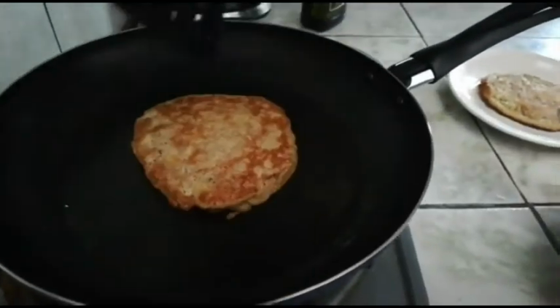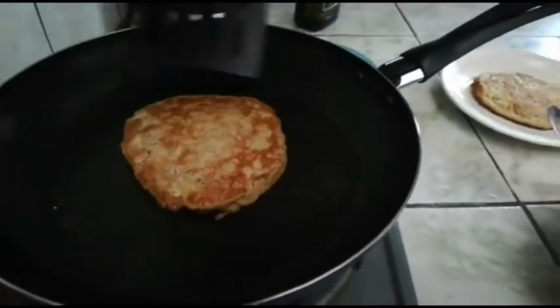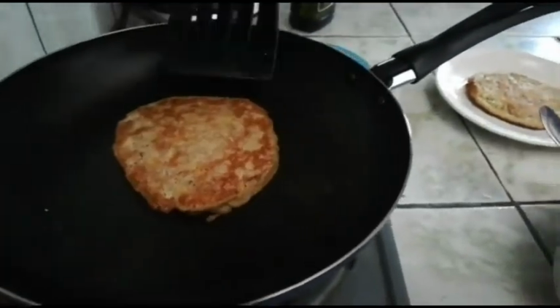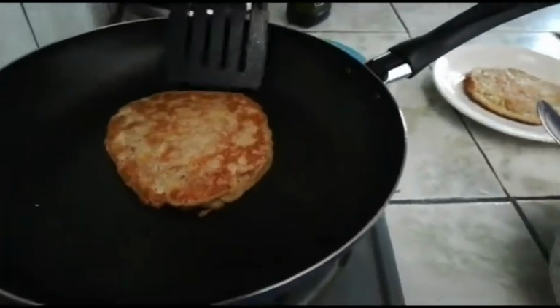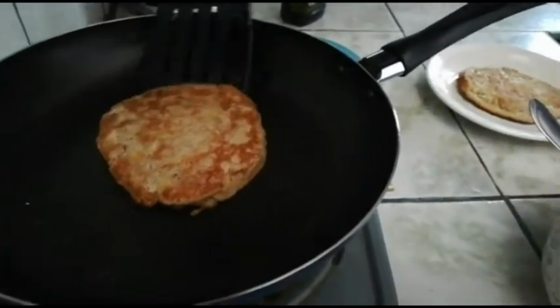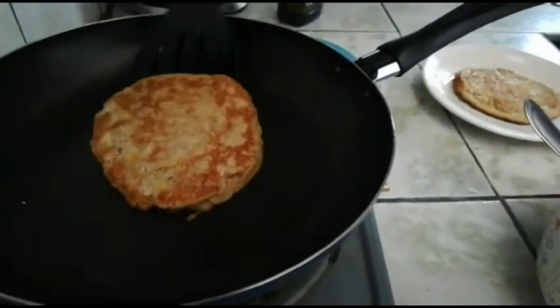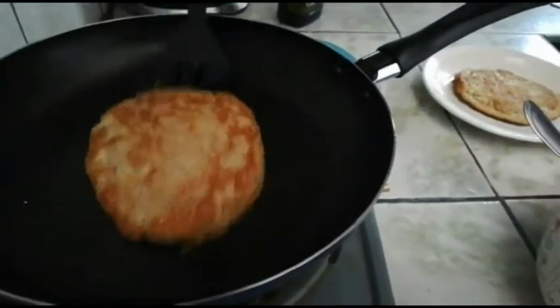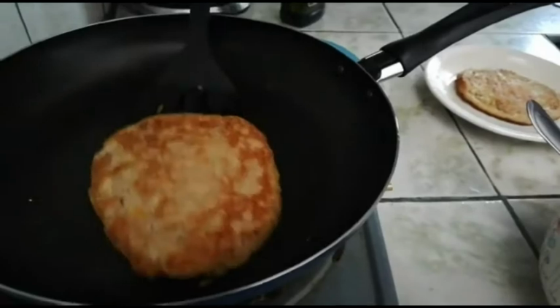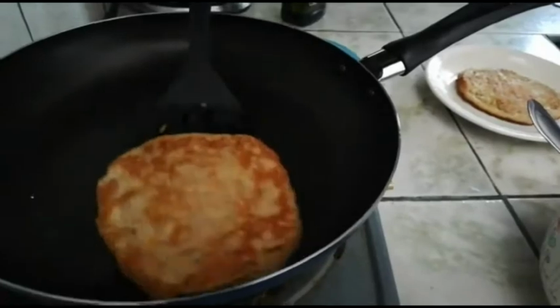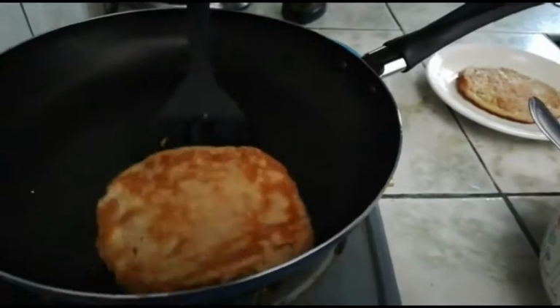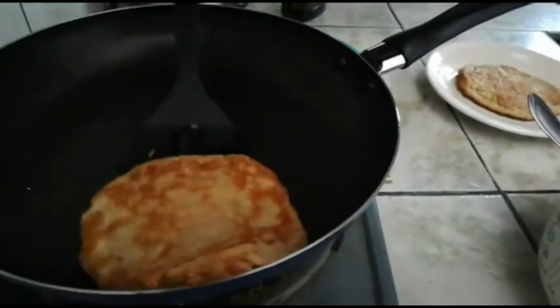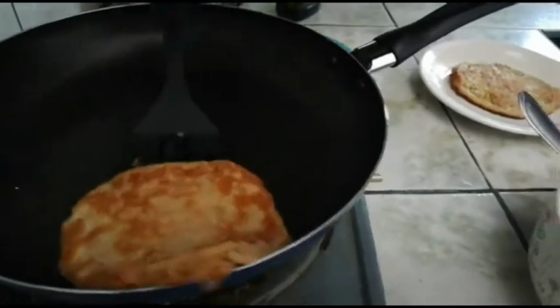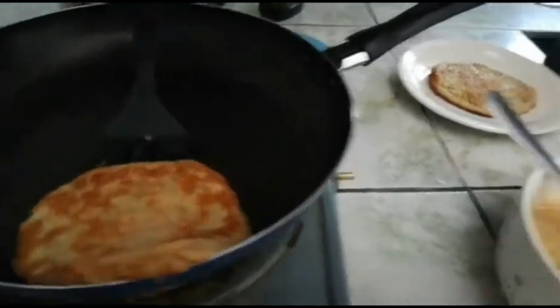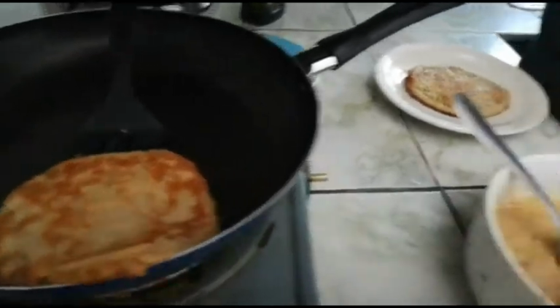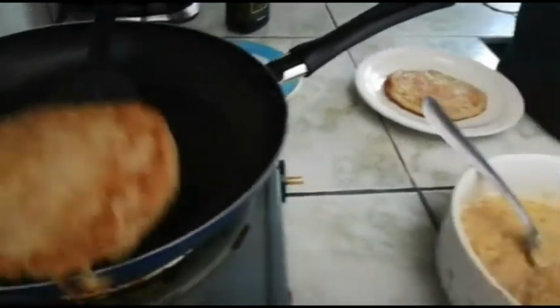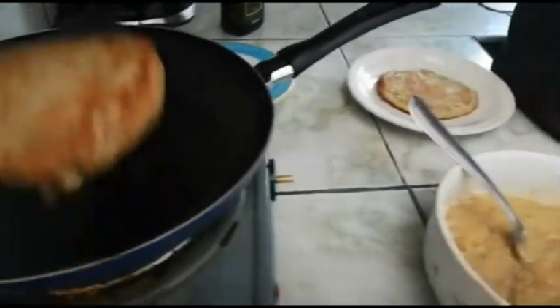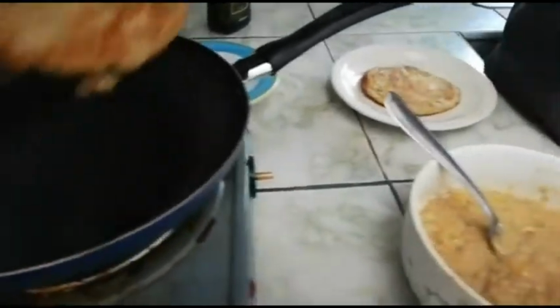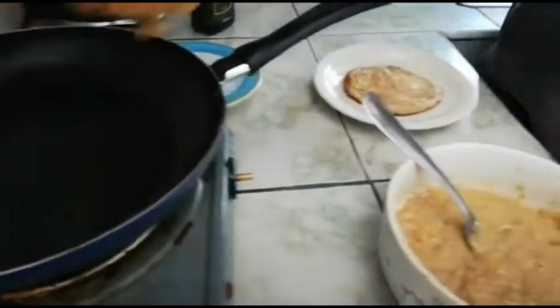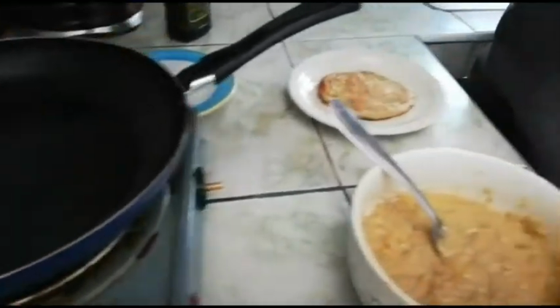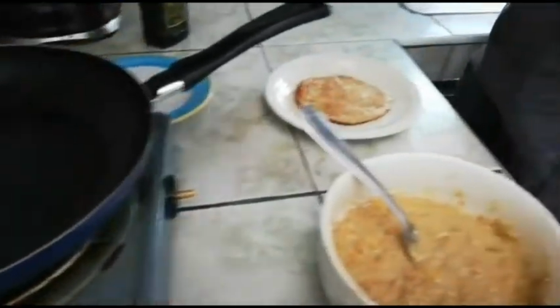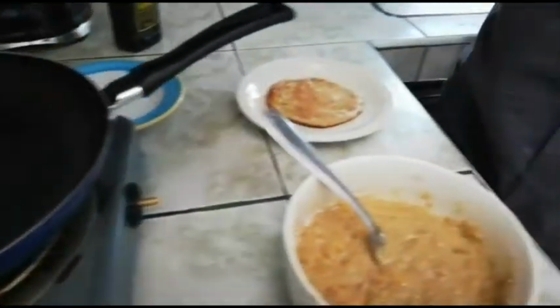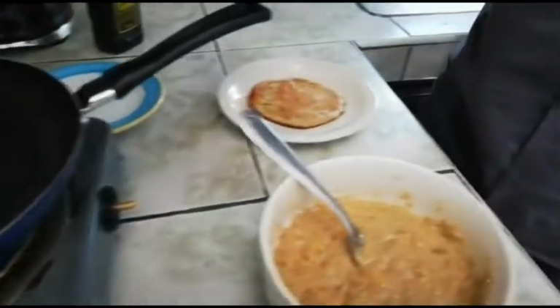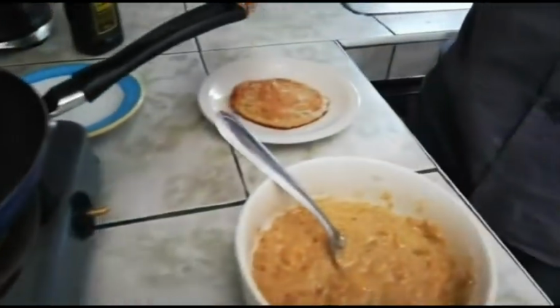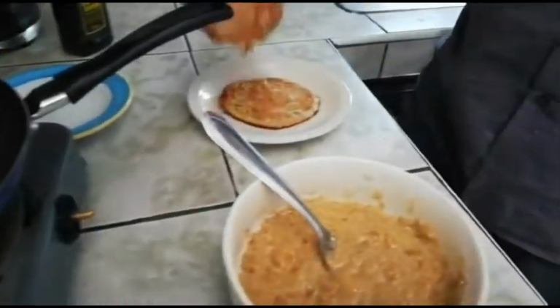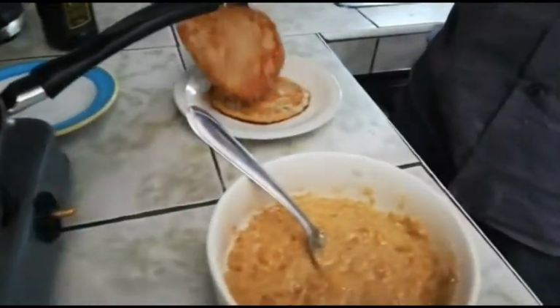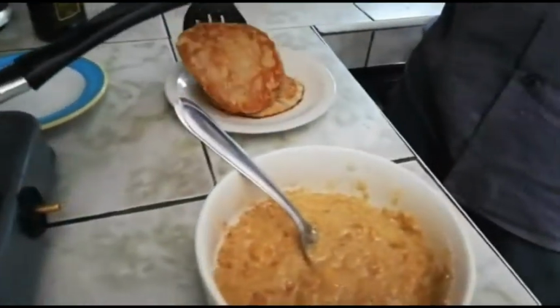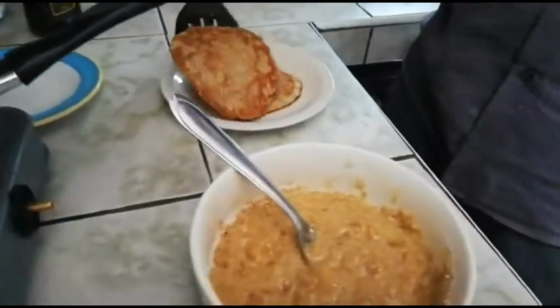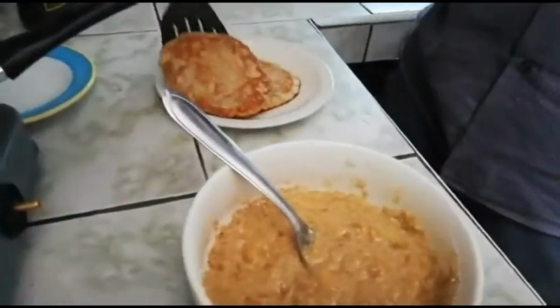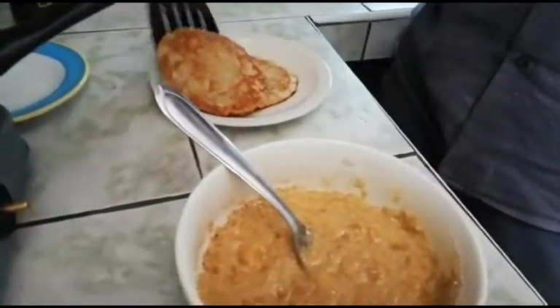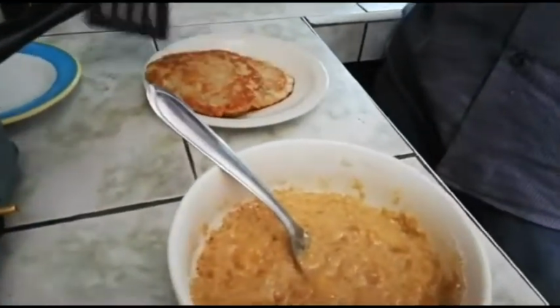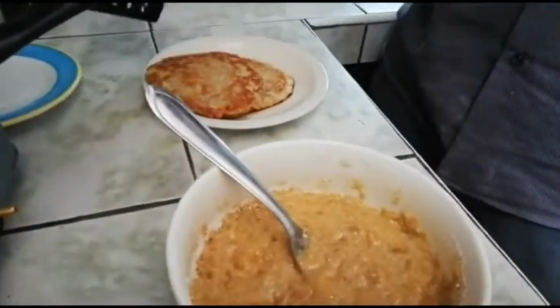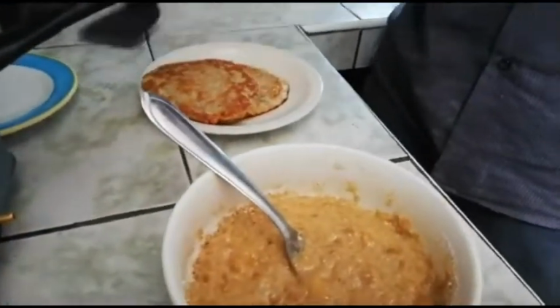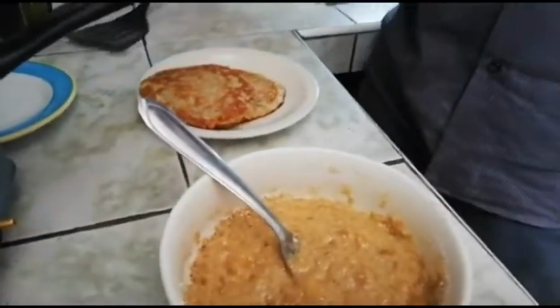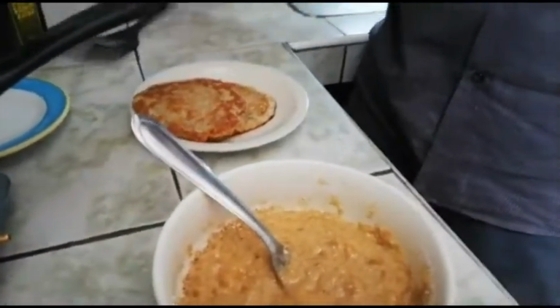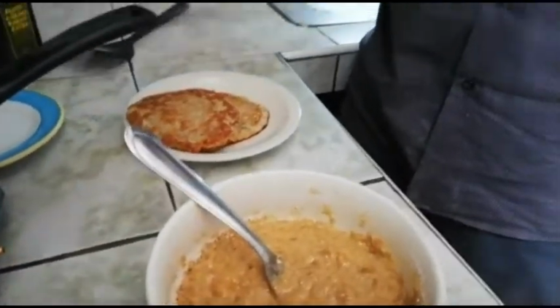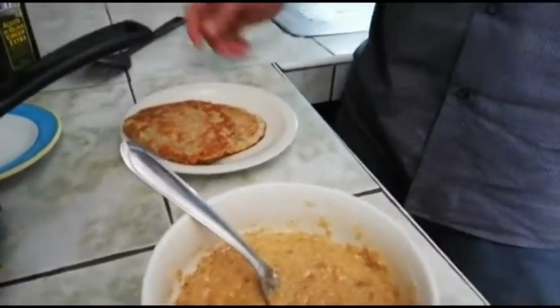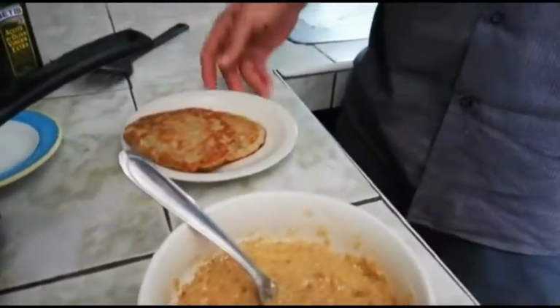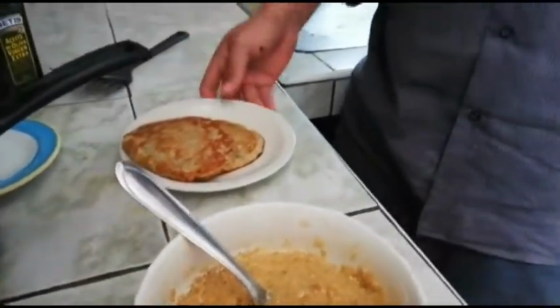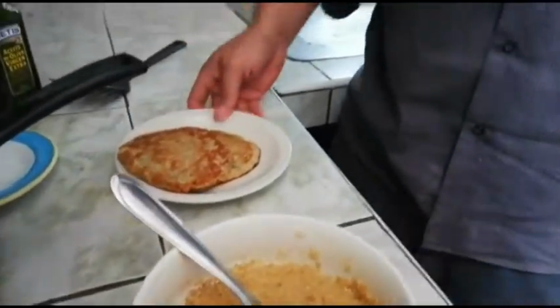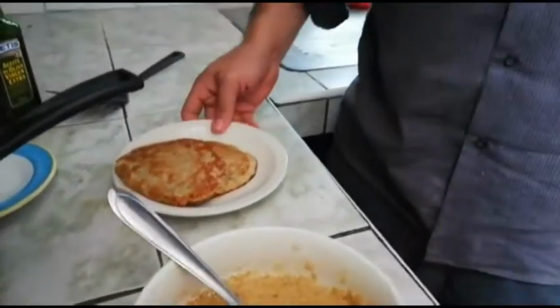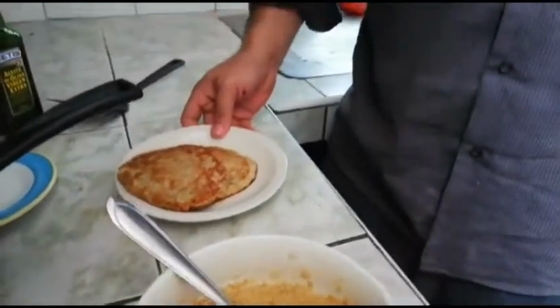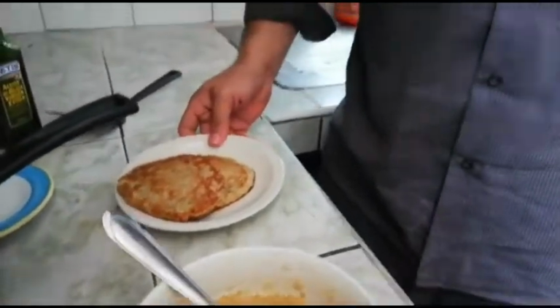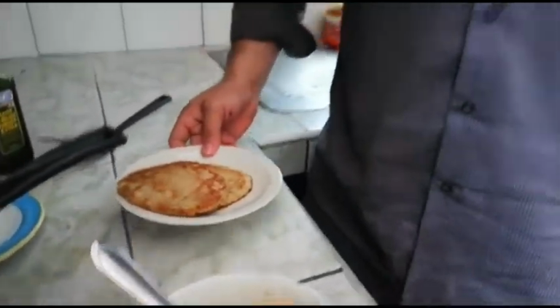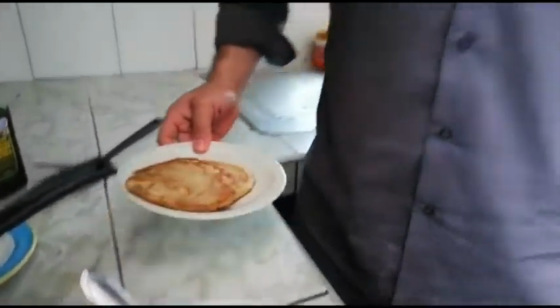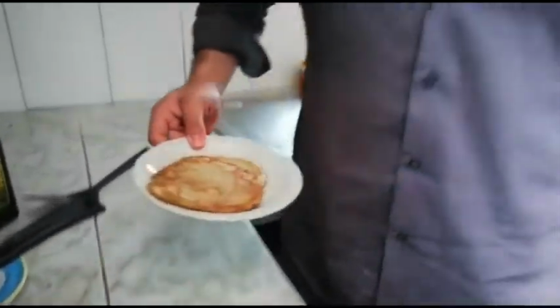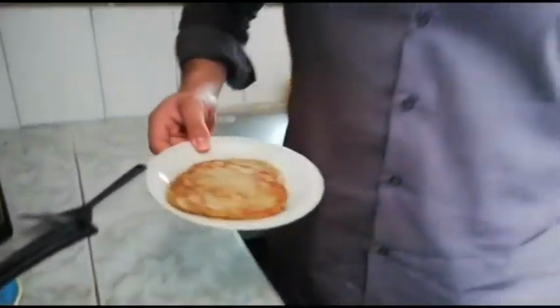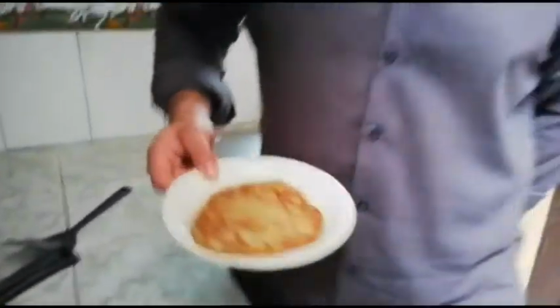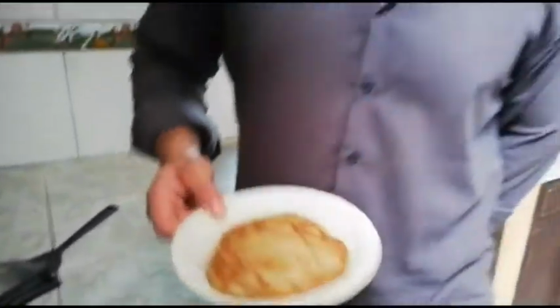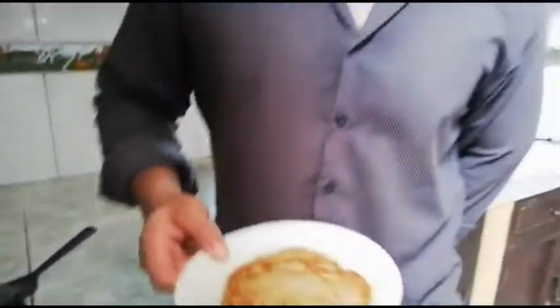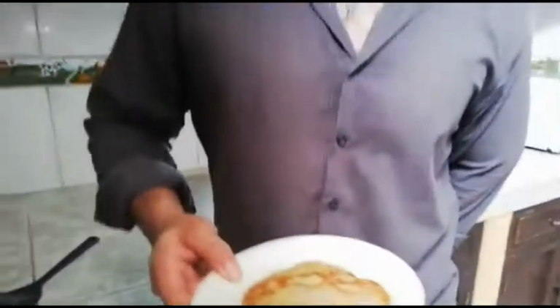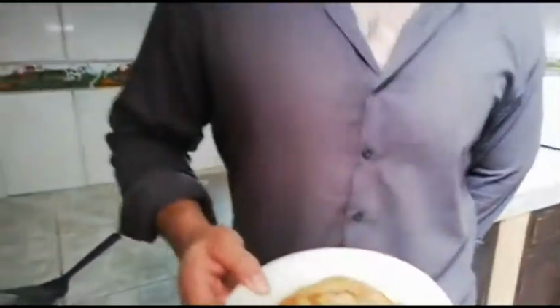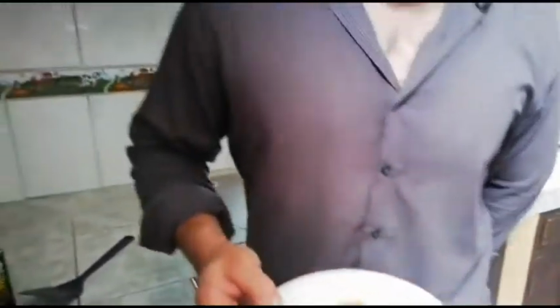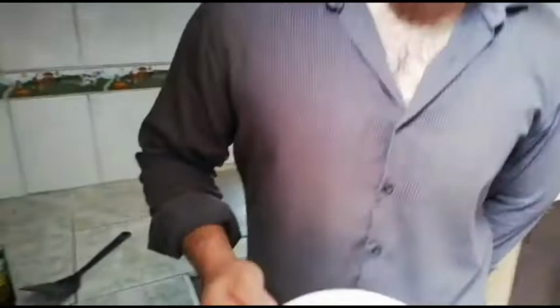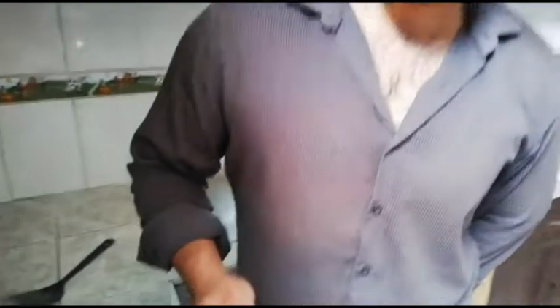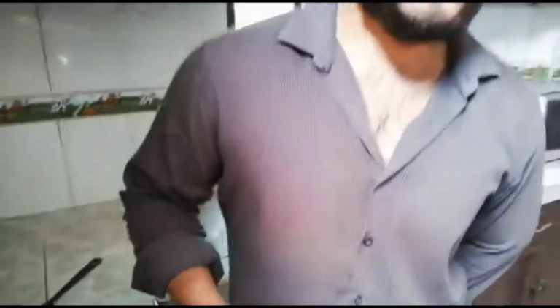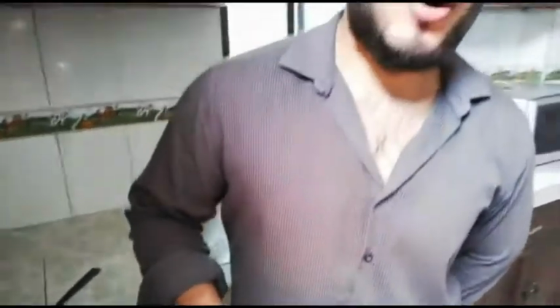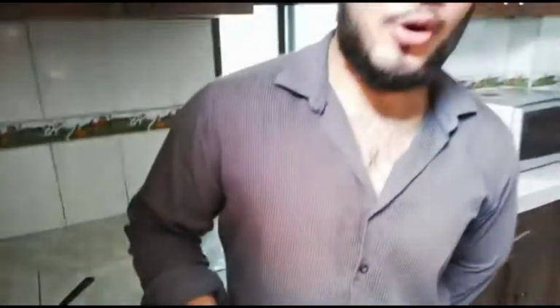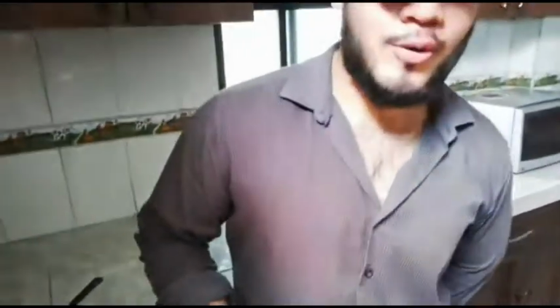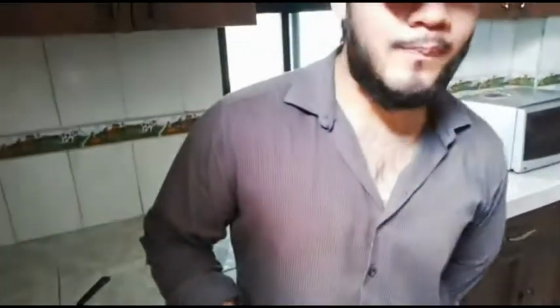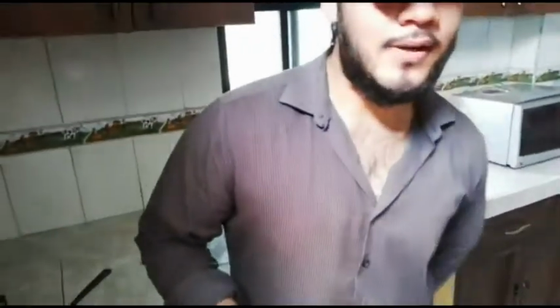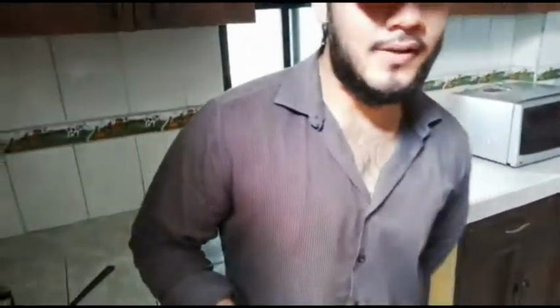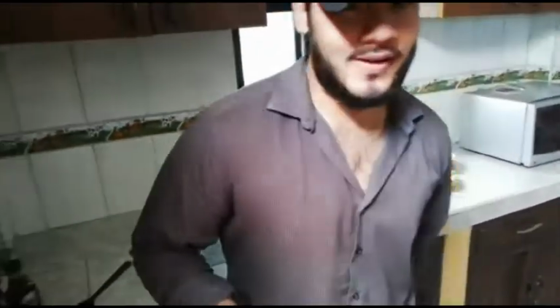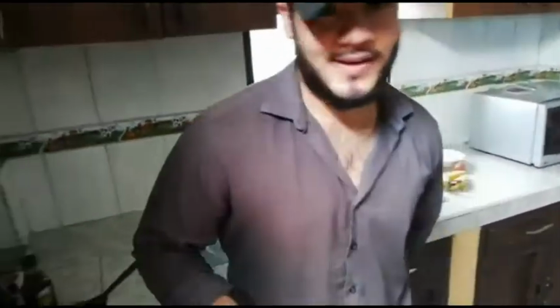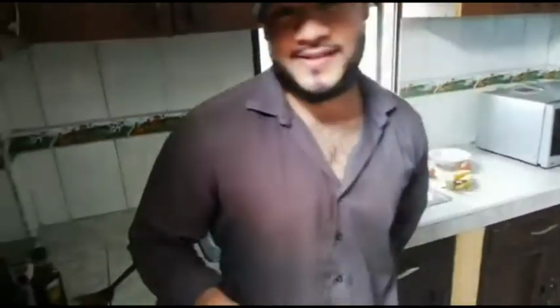Now, we will have something like mini pancakes. They are absolutely delicious.